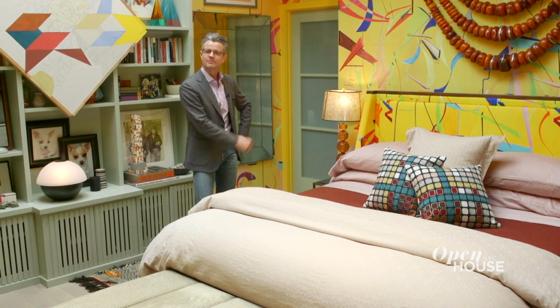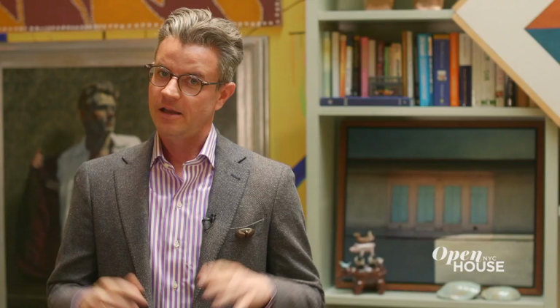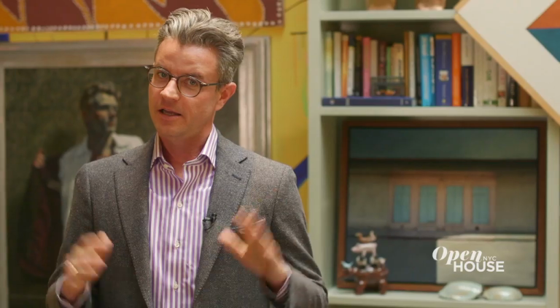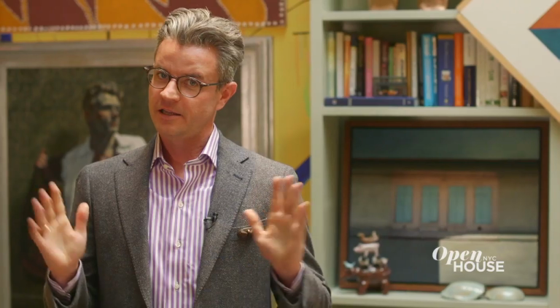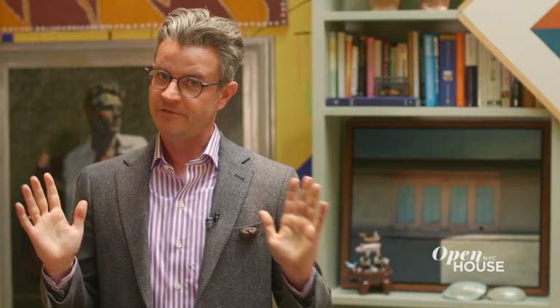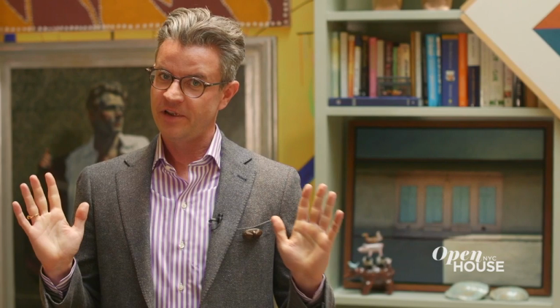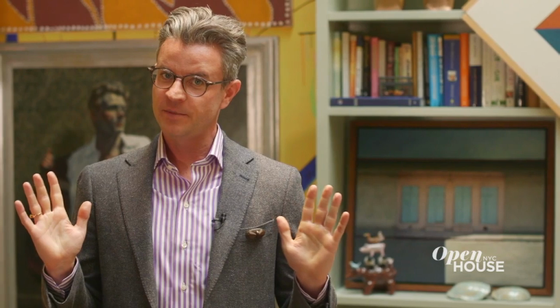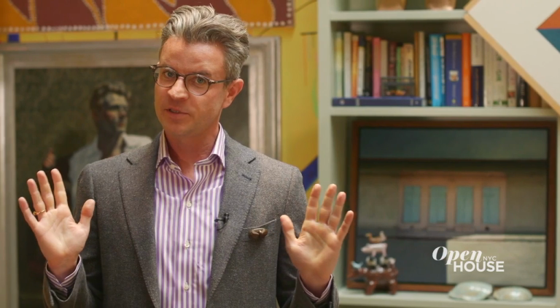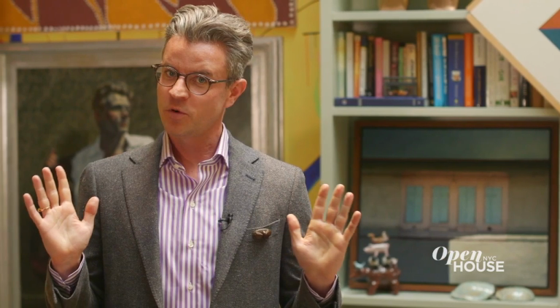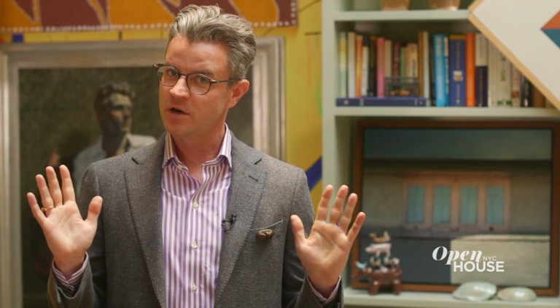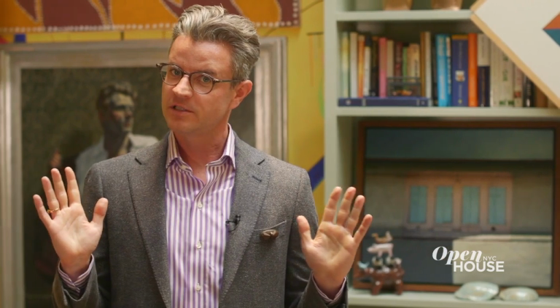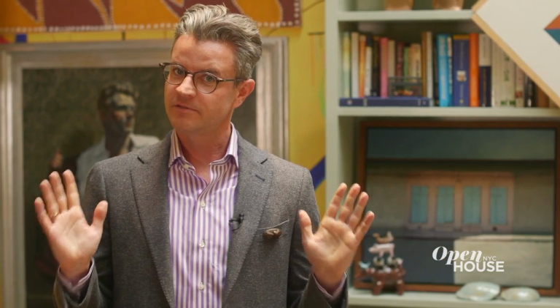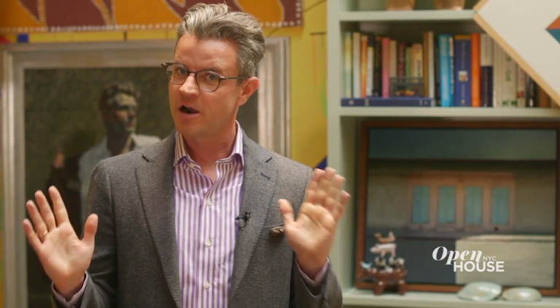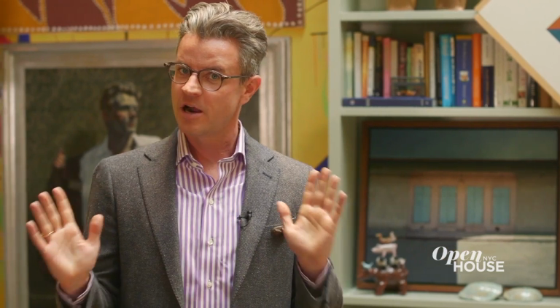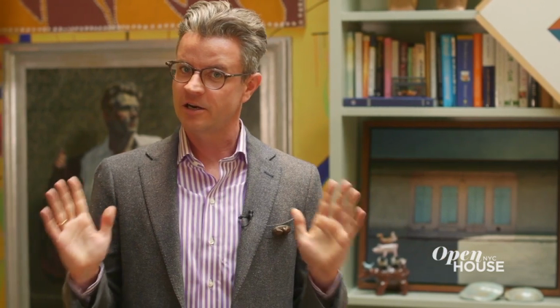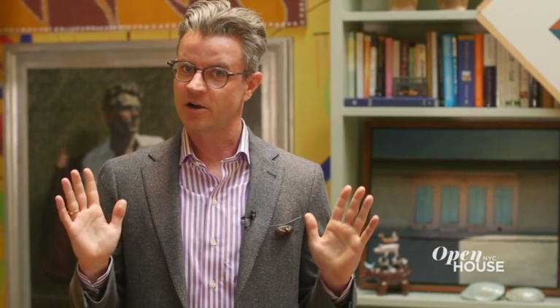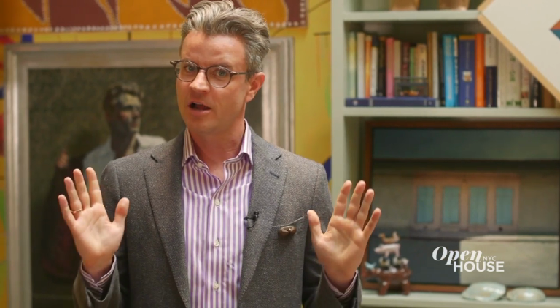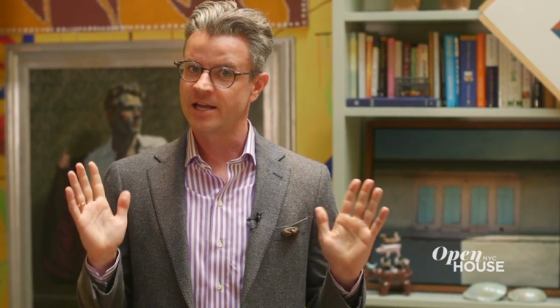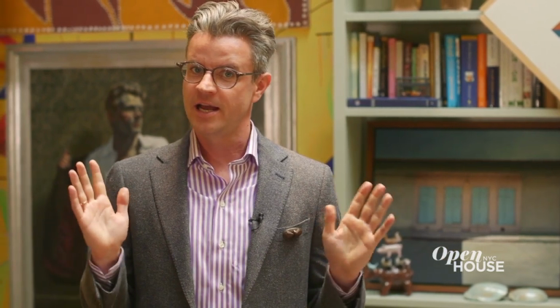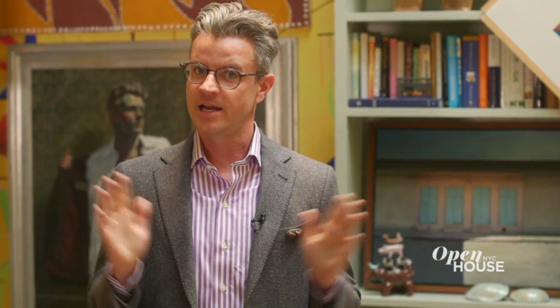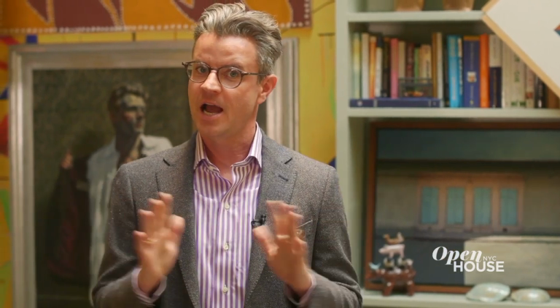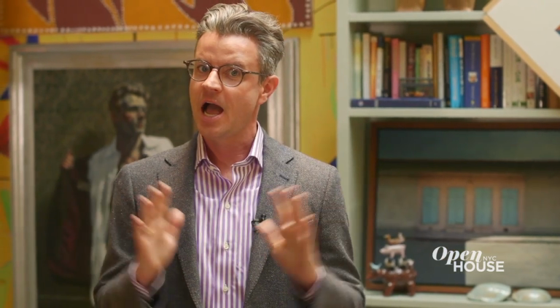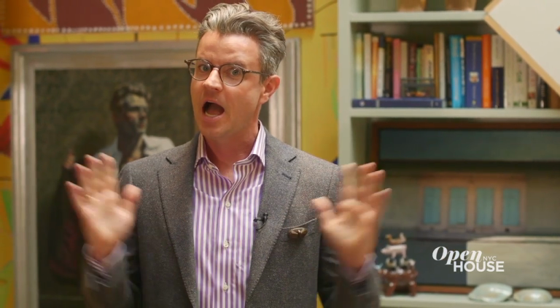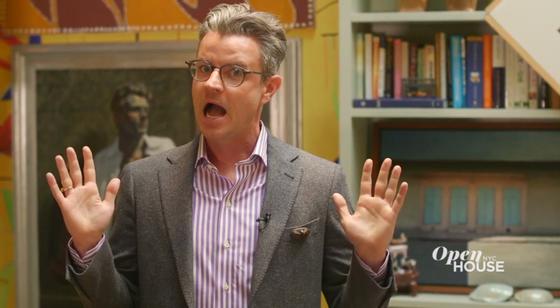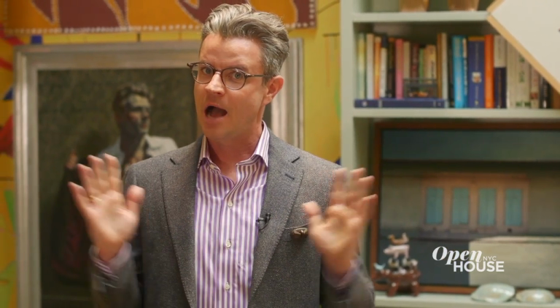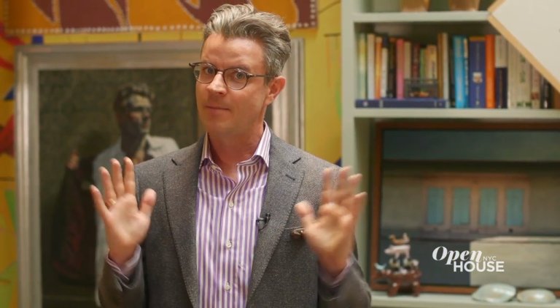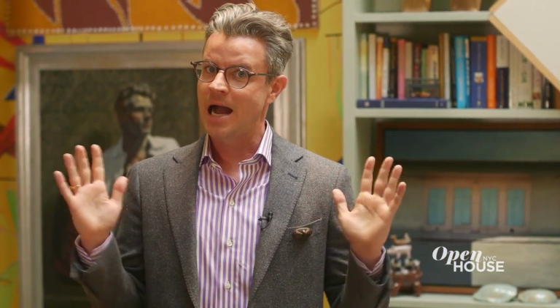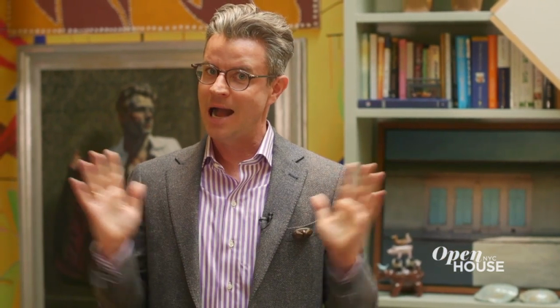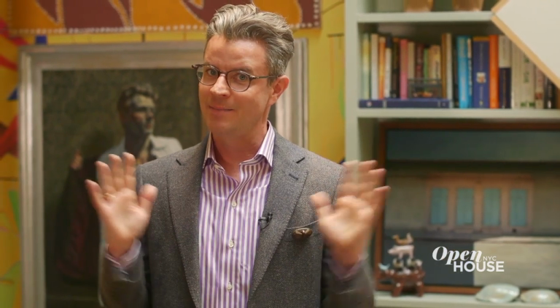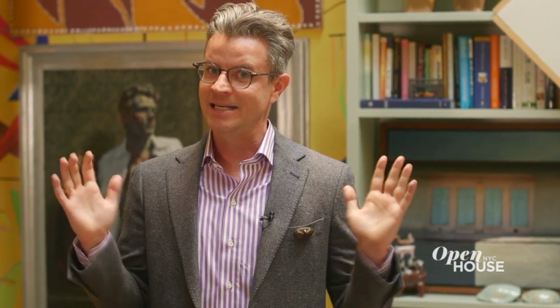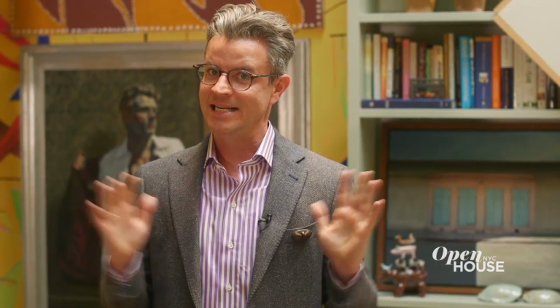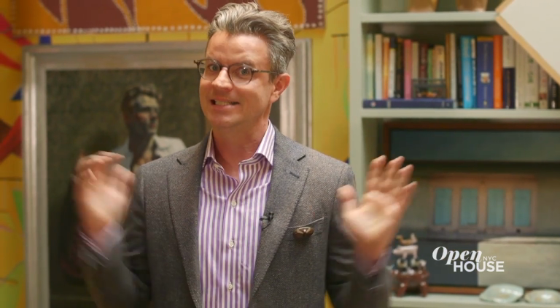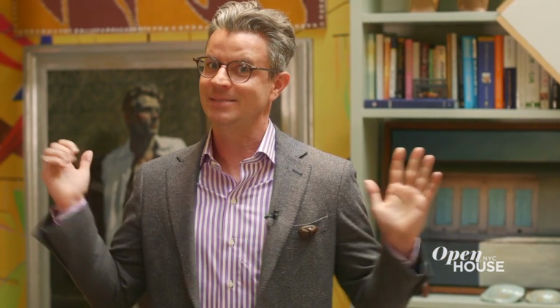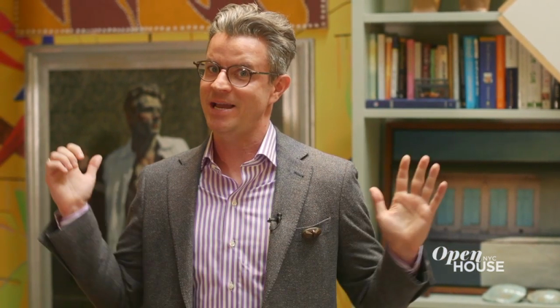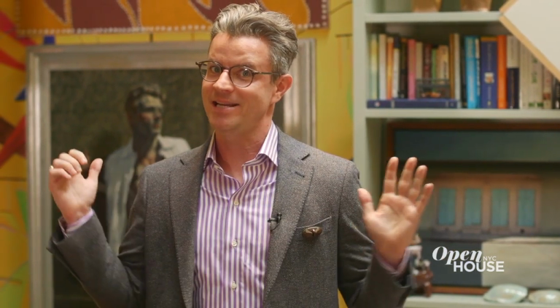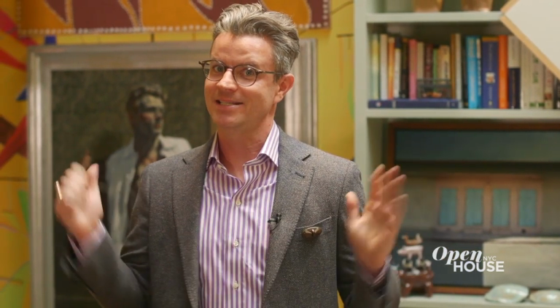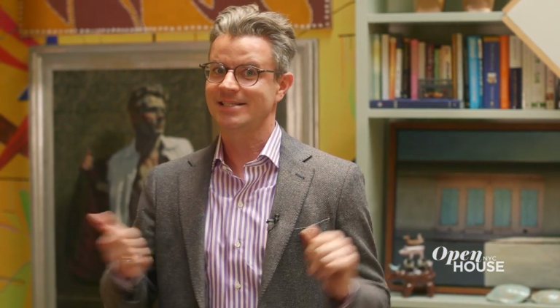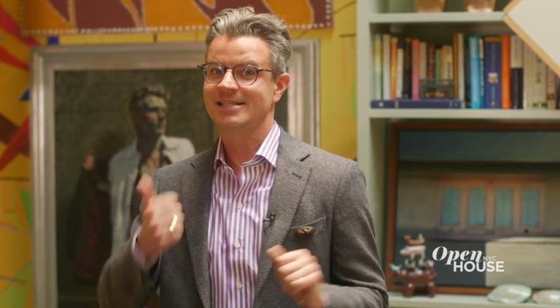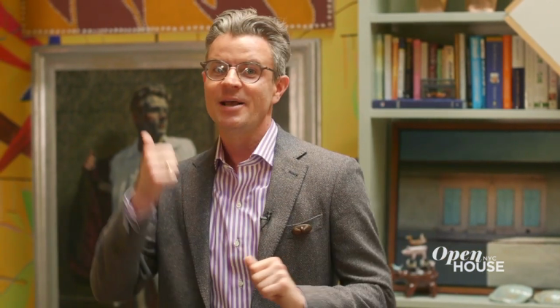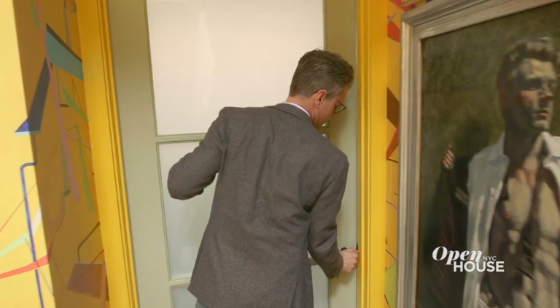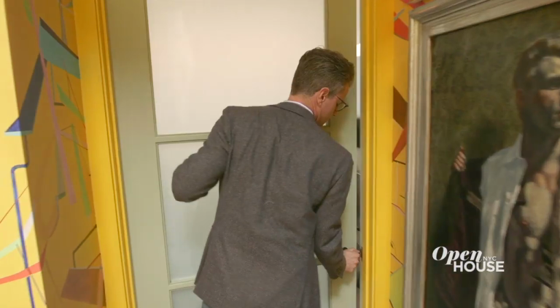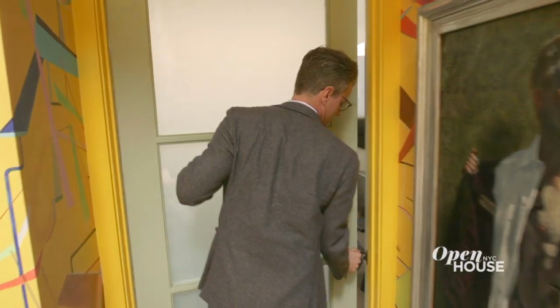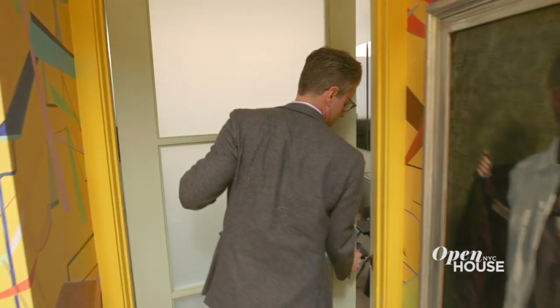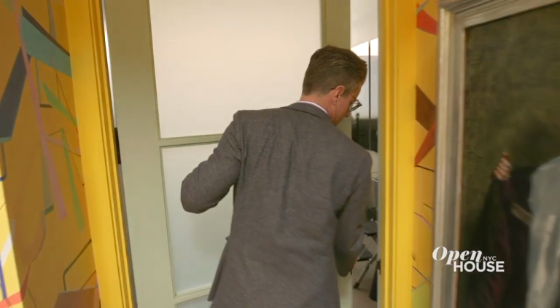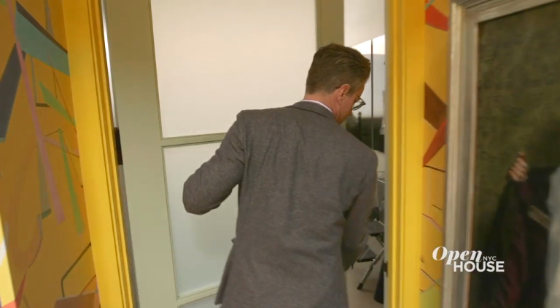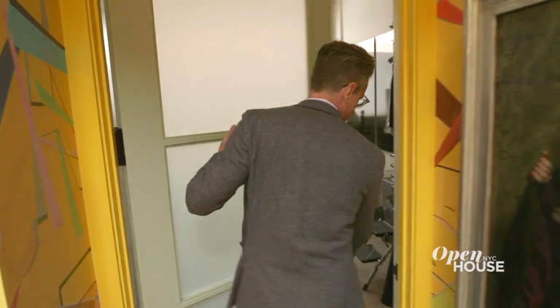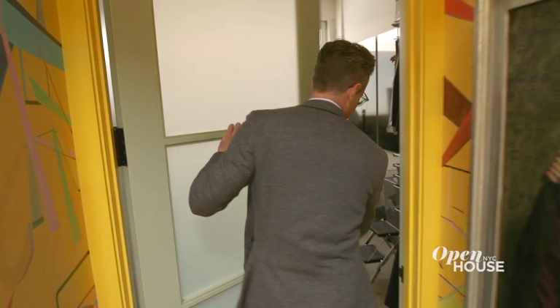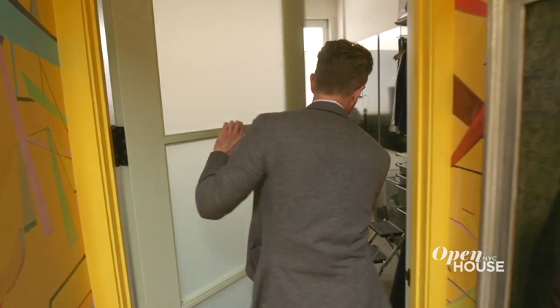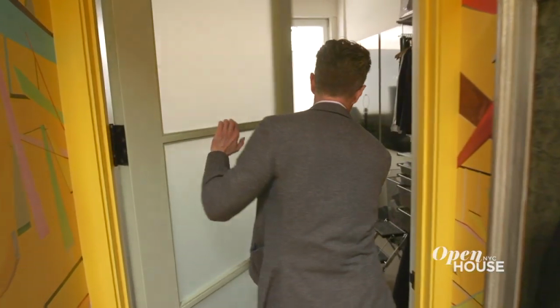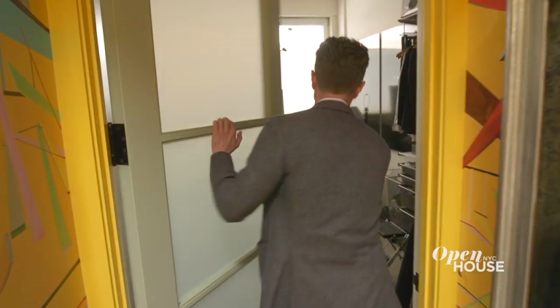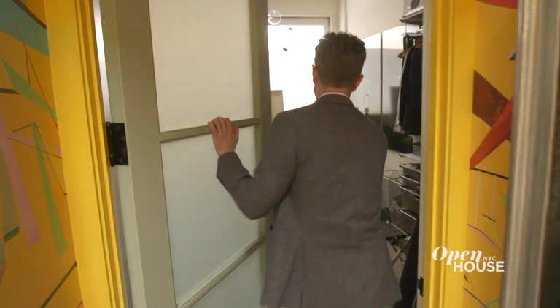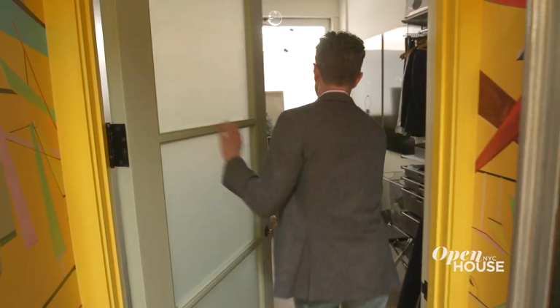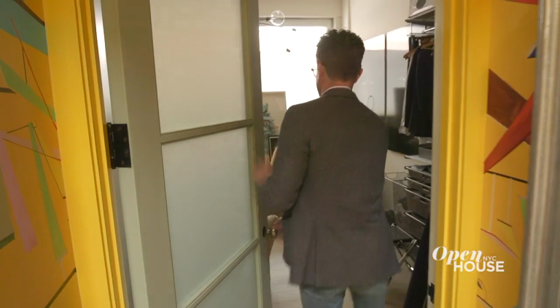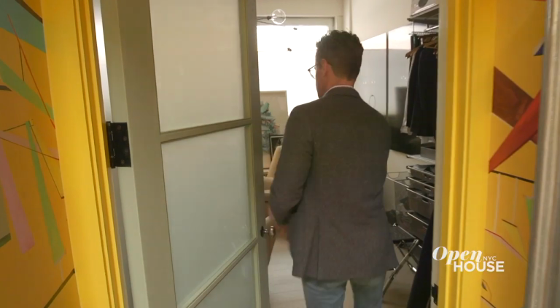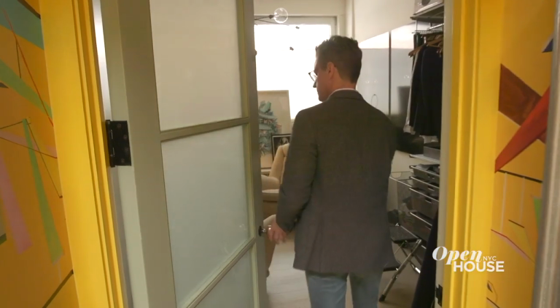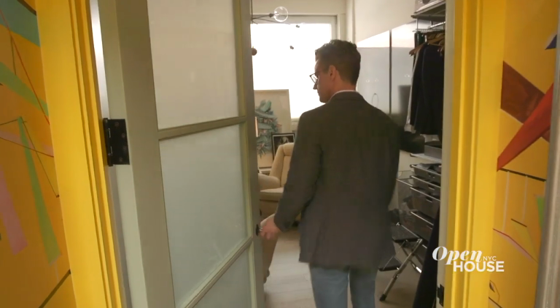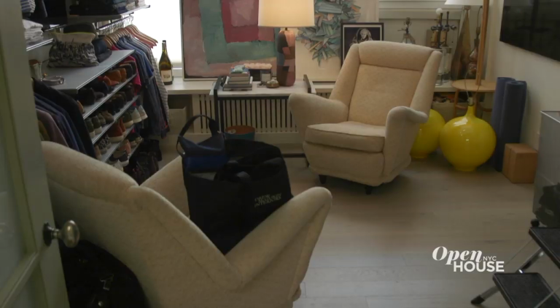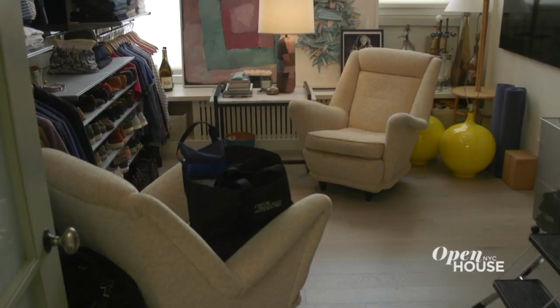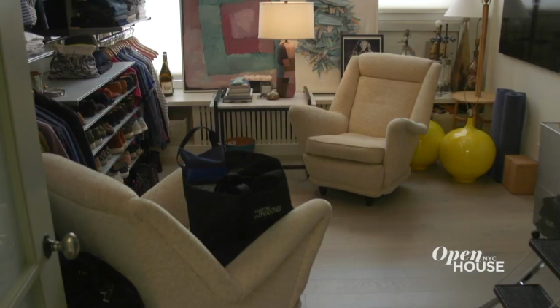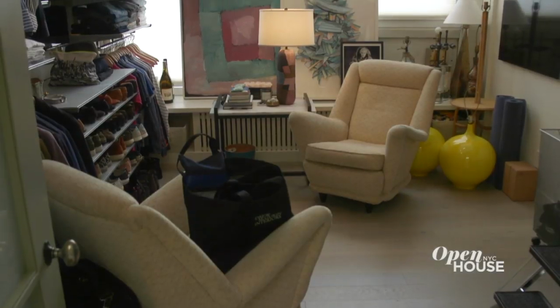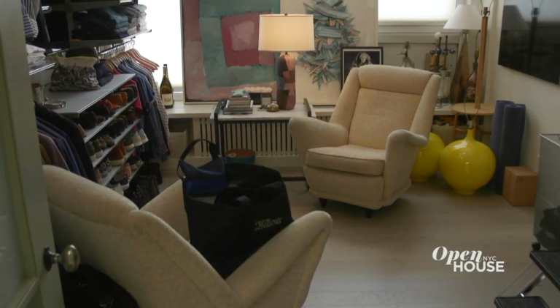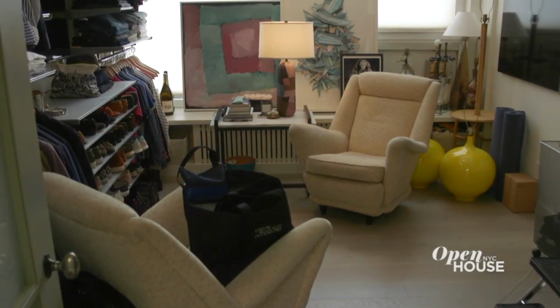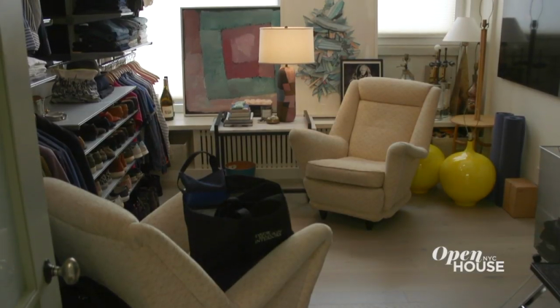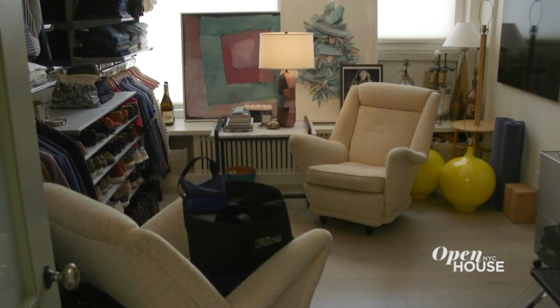In the famous words of Ariana Grande, I'ma I'ma need space. Behind this door — my walk-in wardrobe.